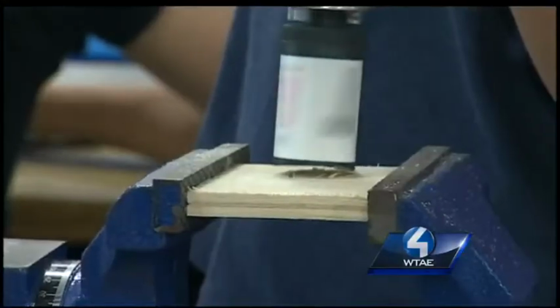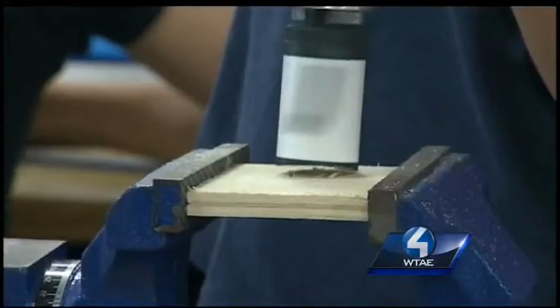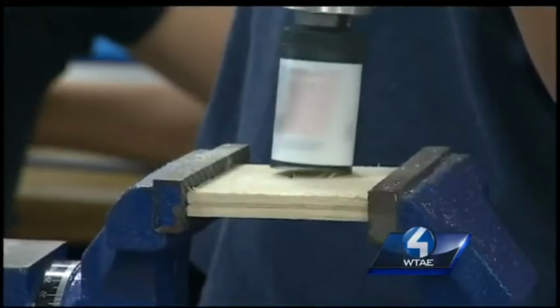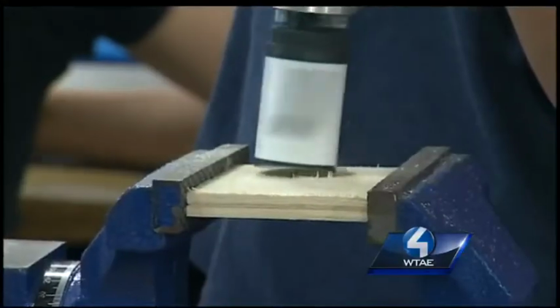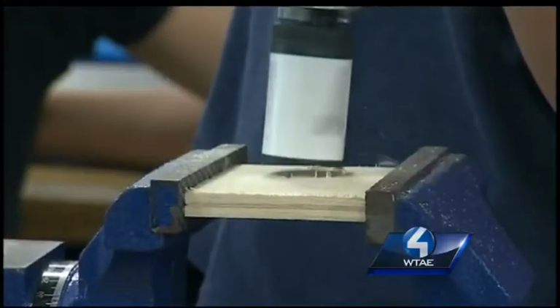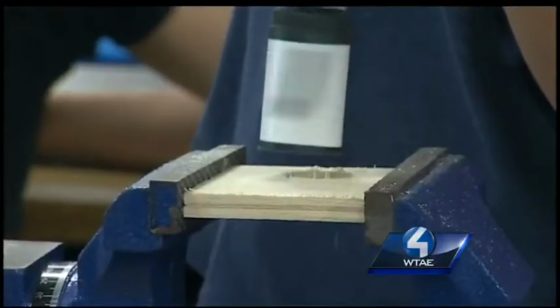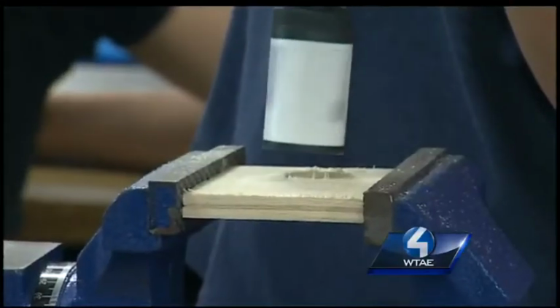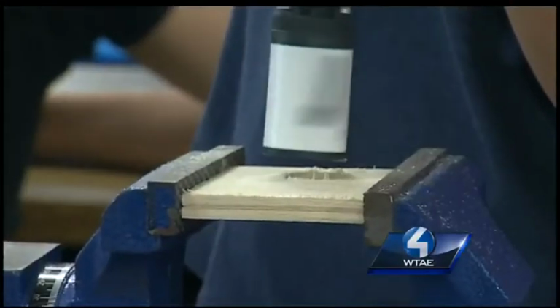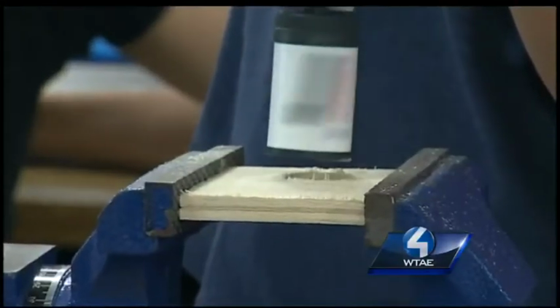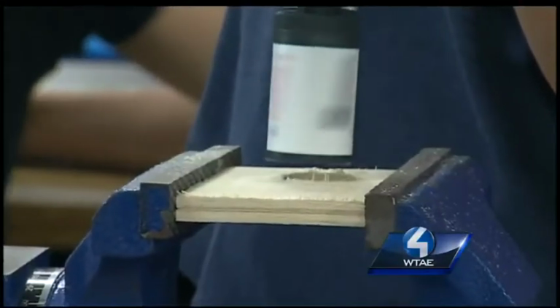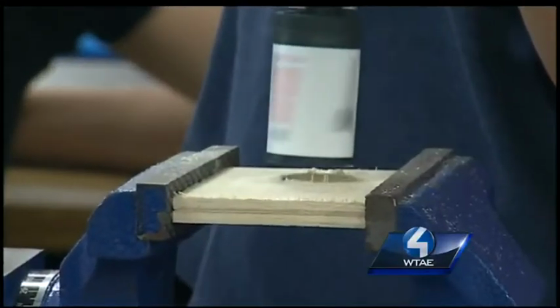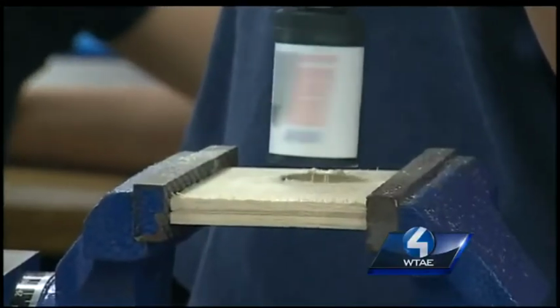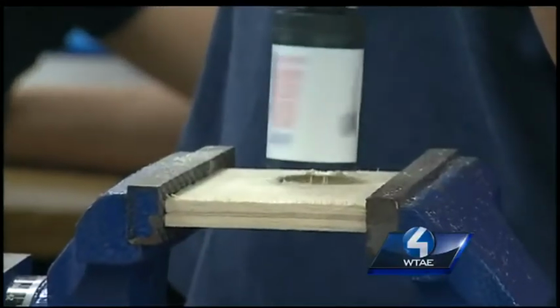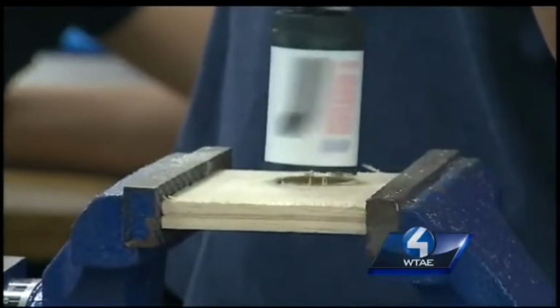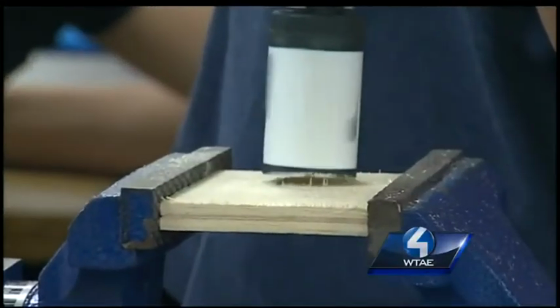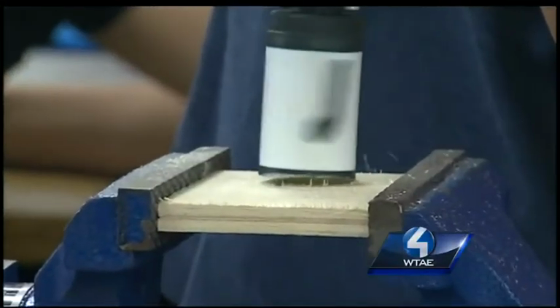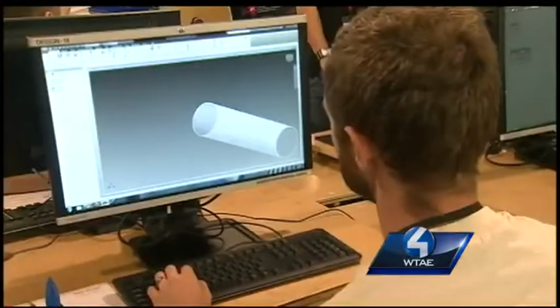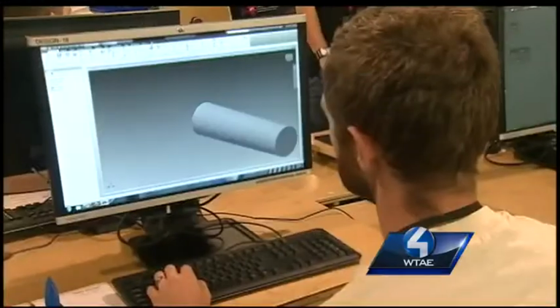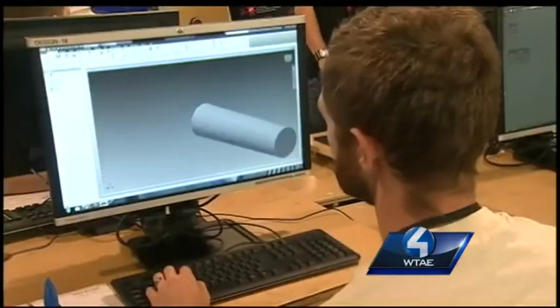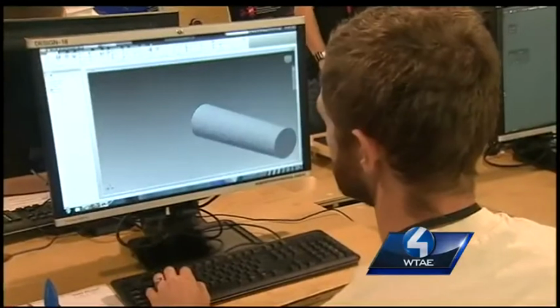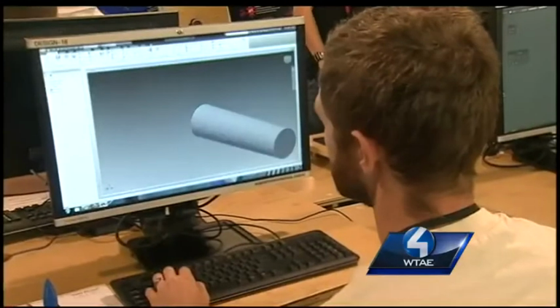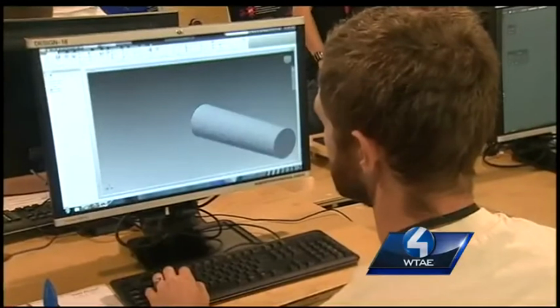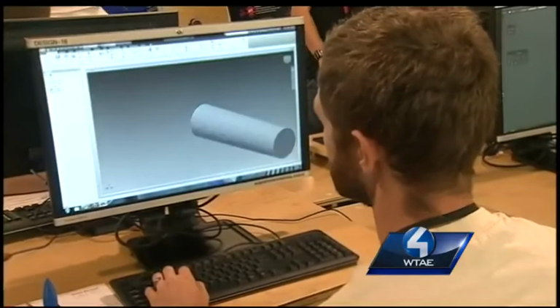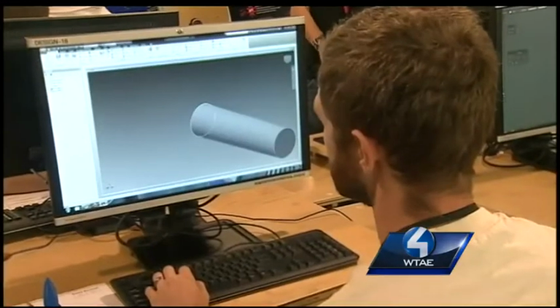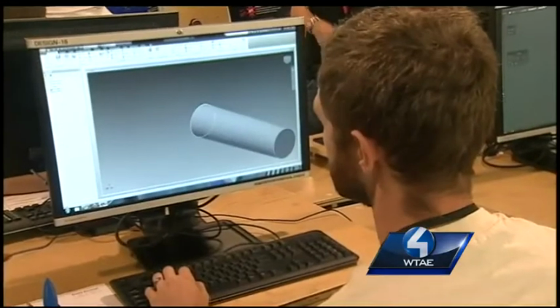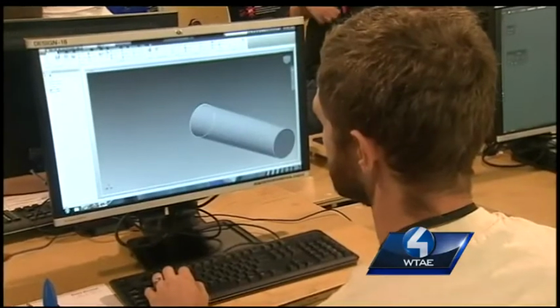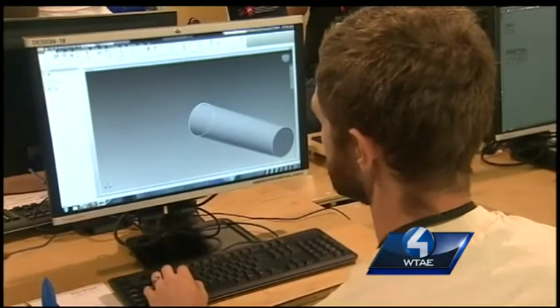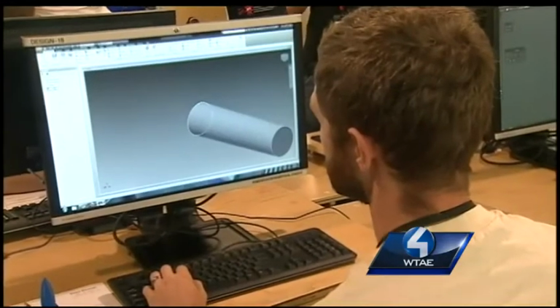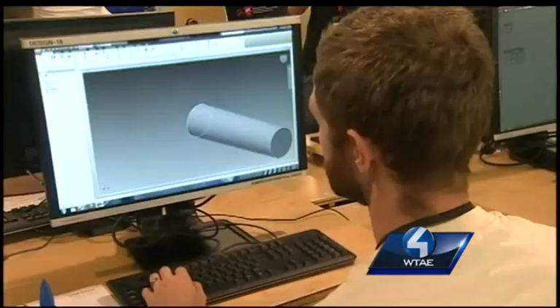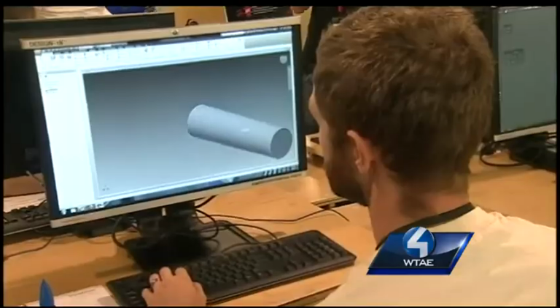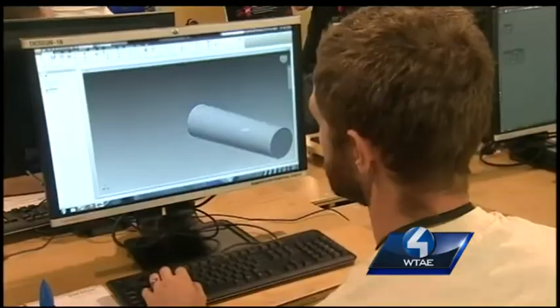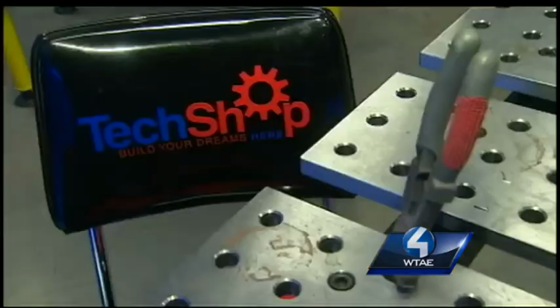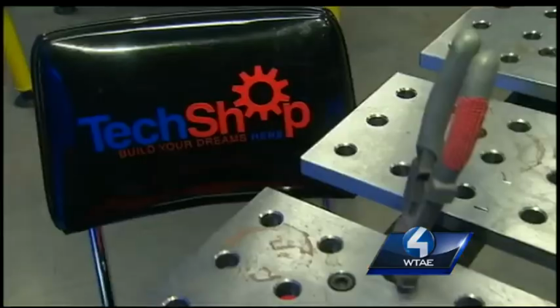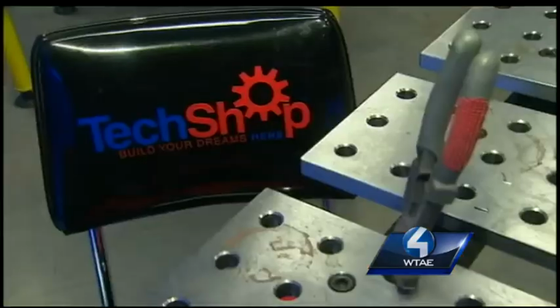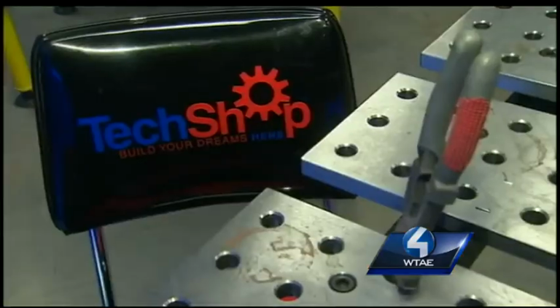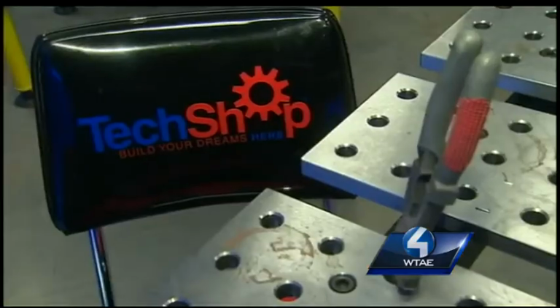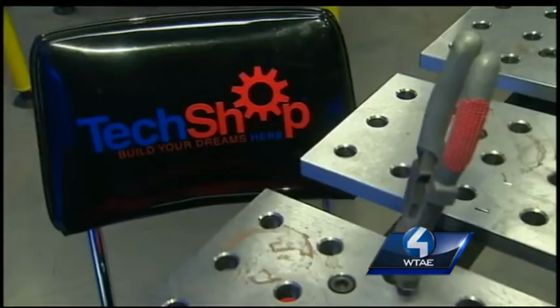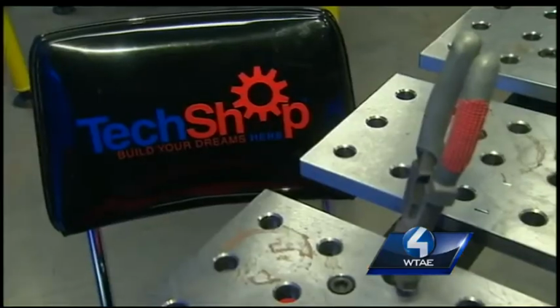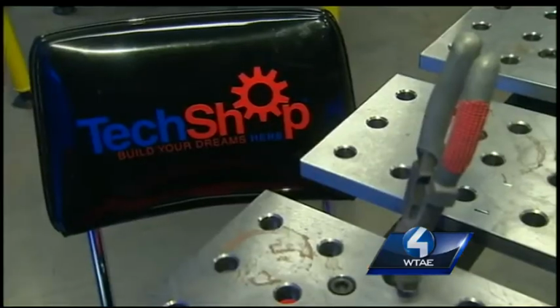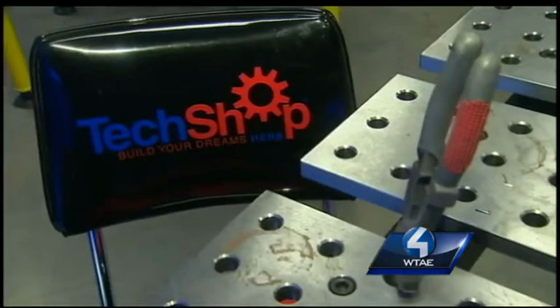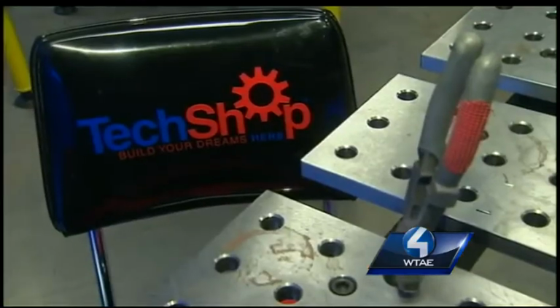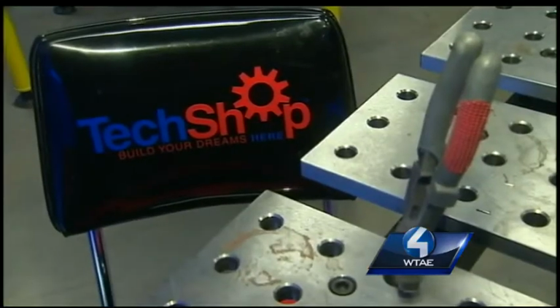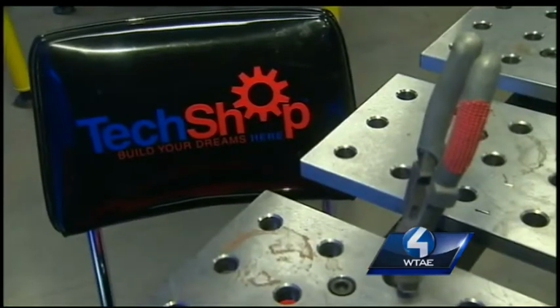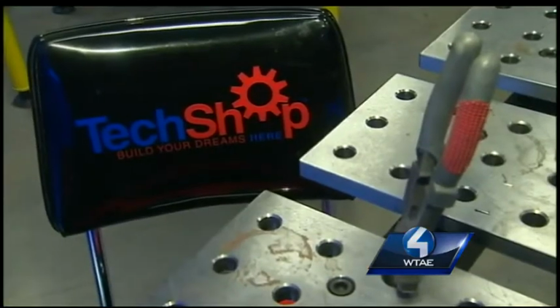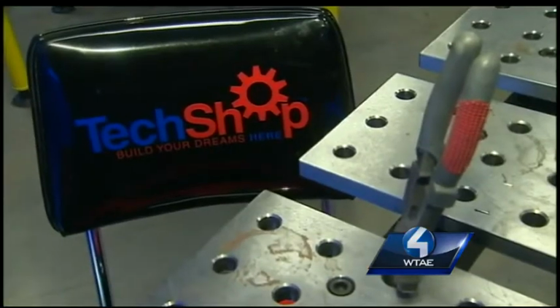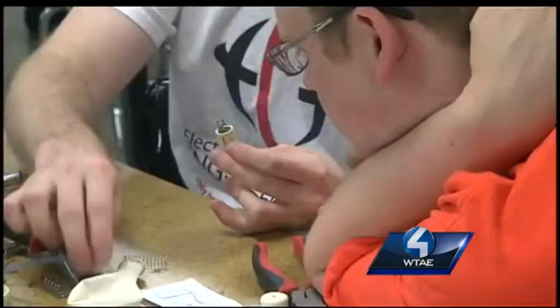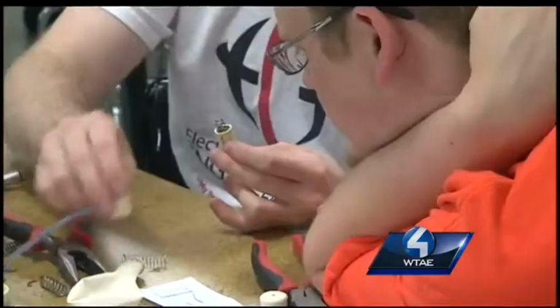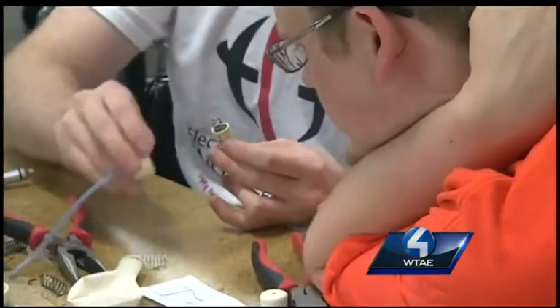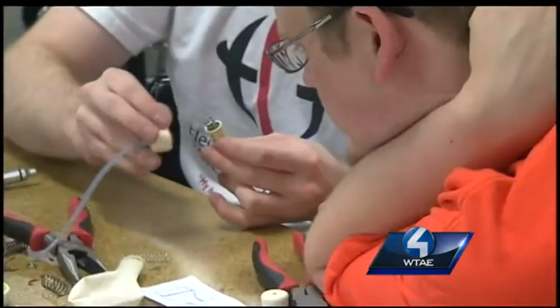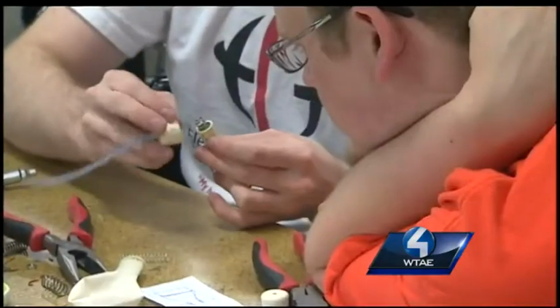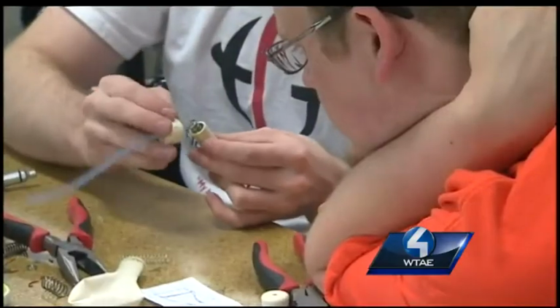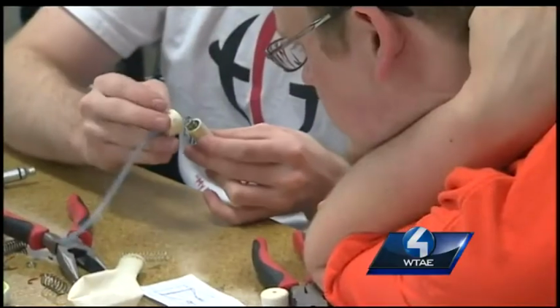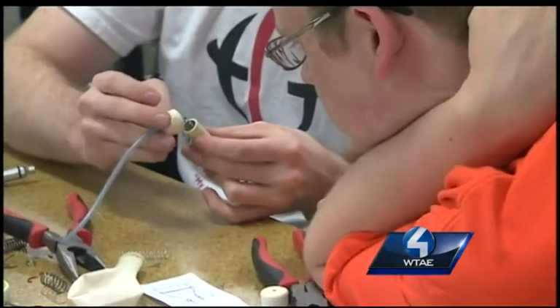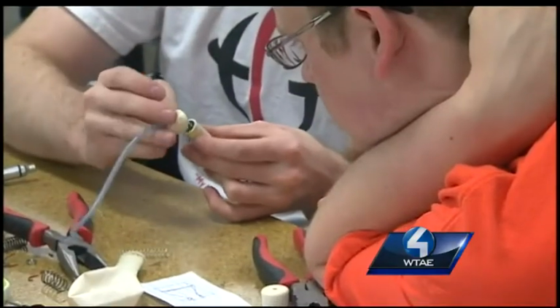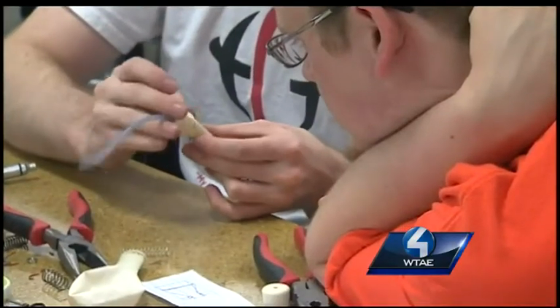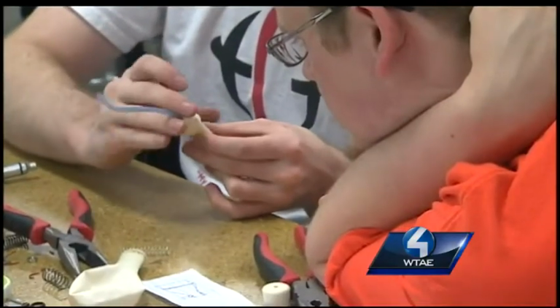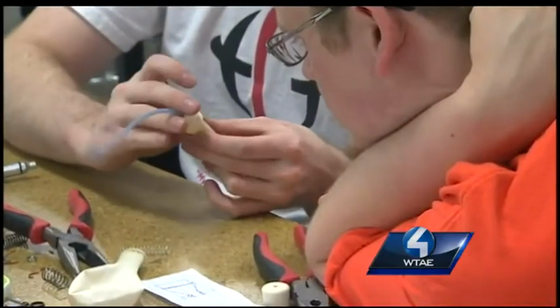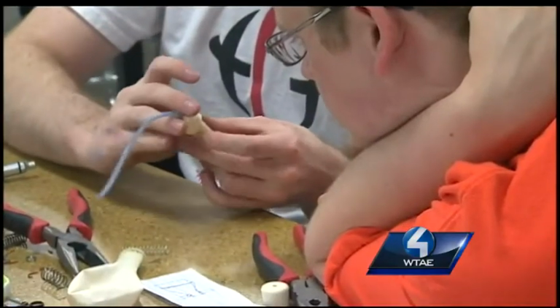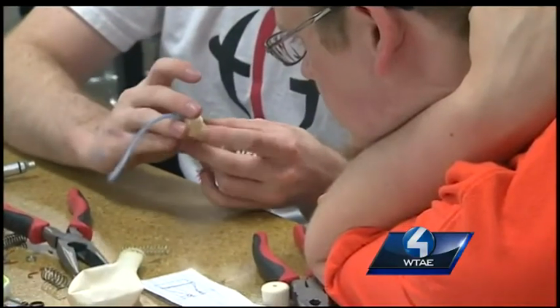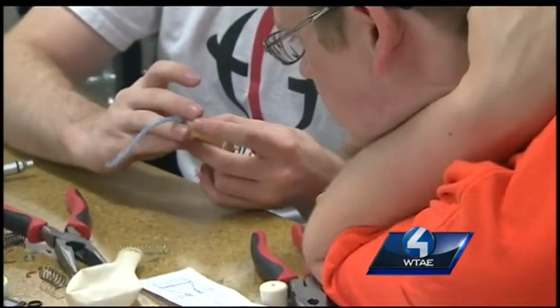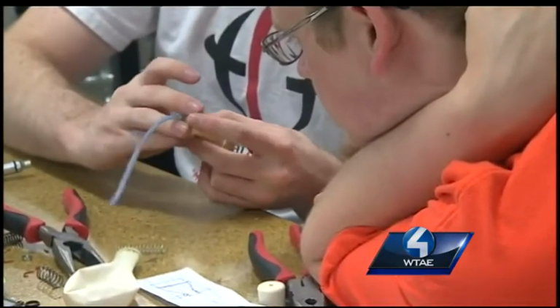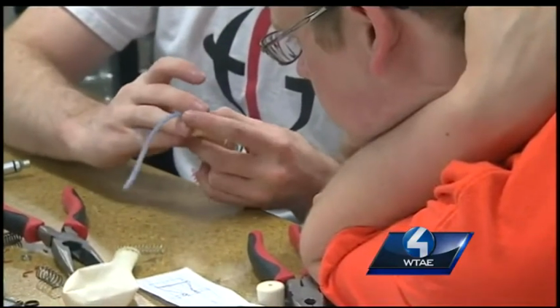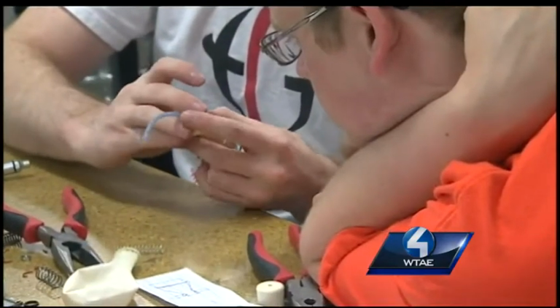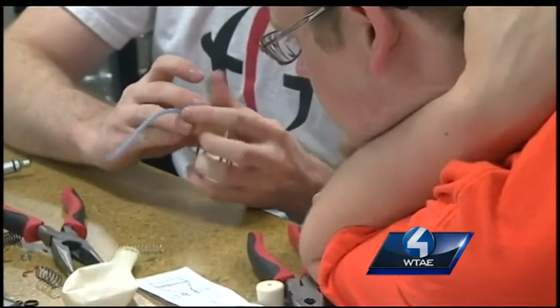They are the sounds and sights of creation. Welcome to TechShop, where you can literally build your dream.